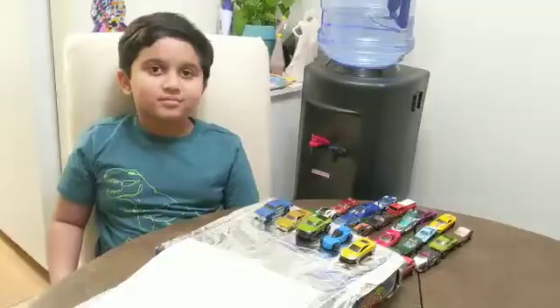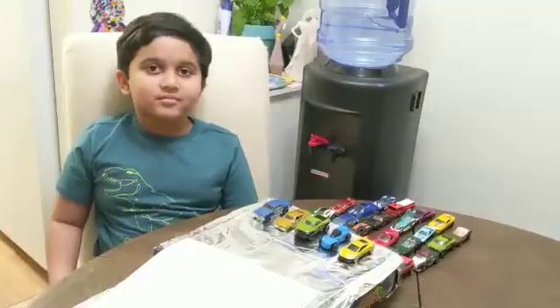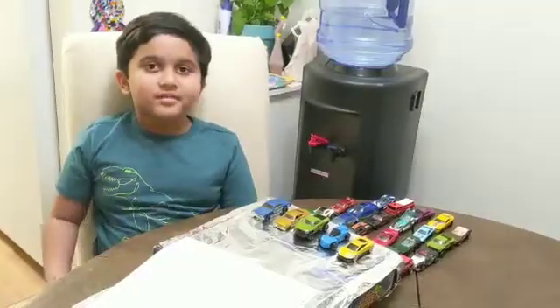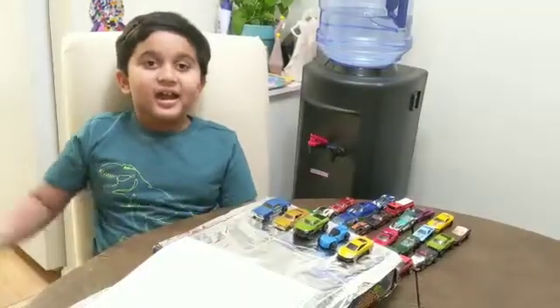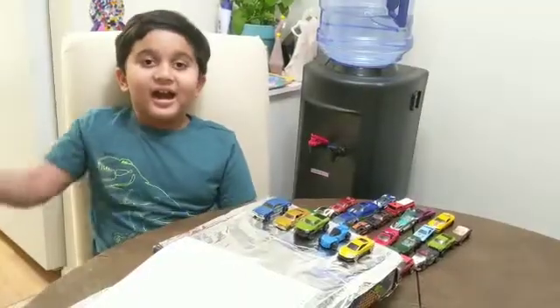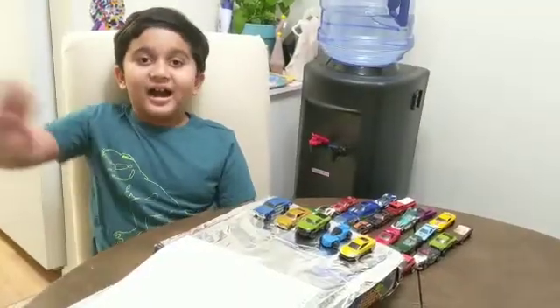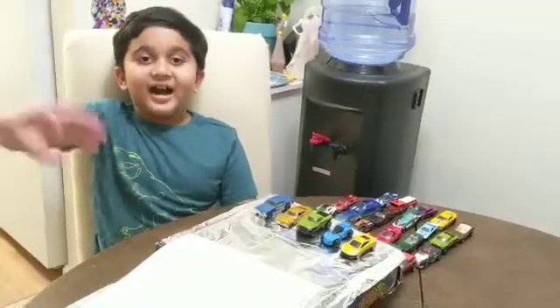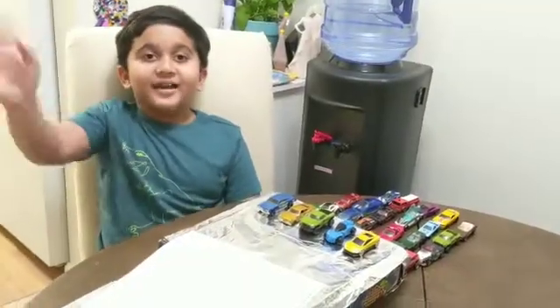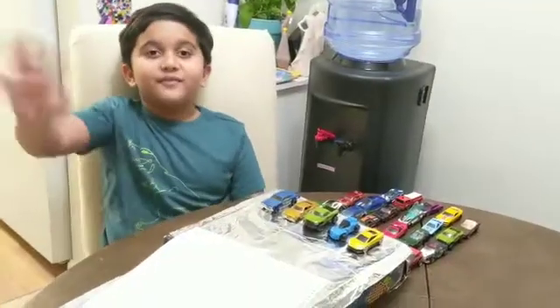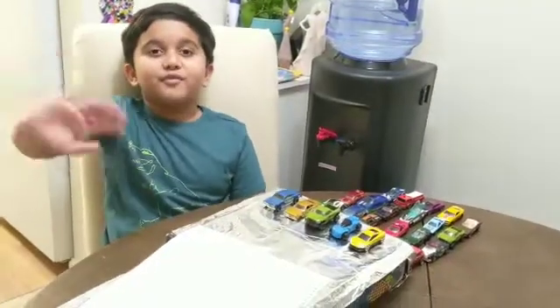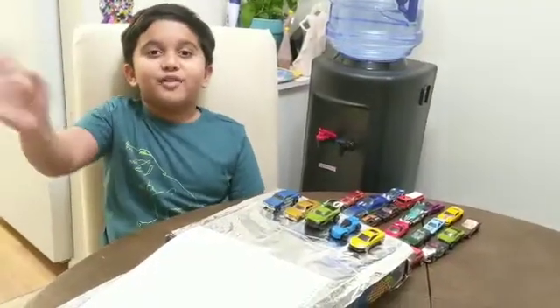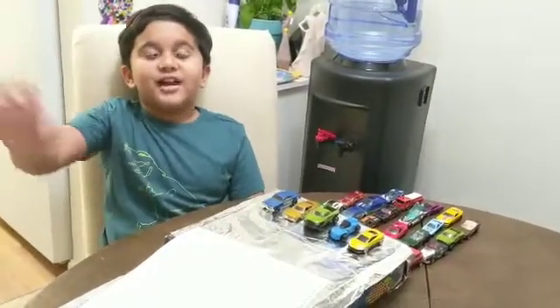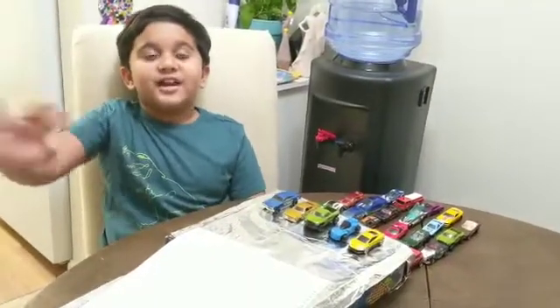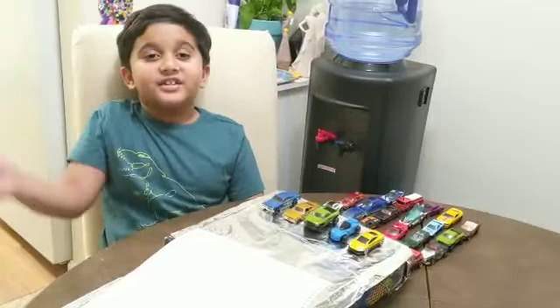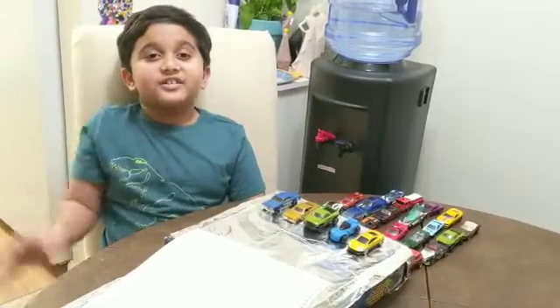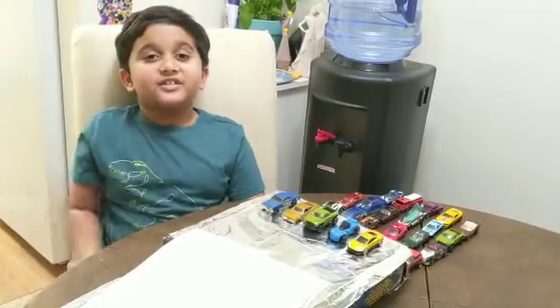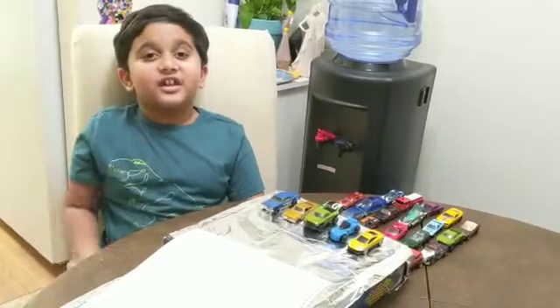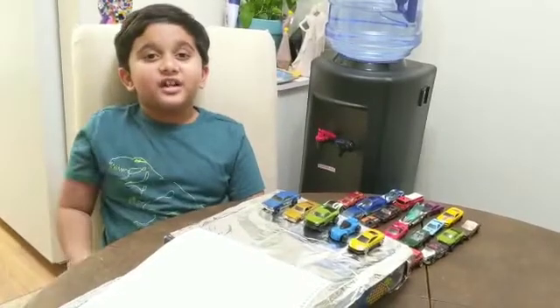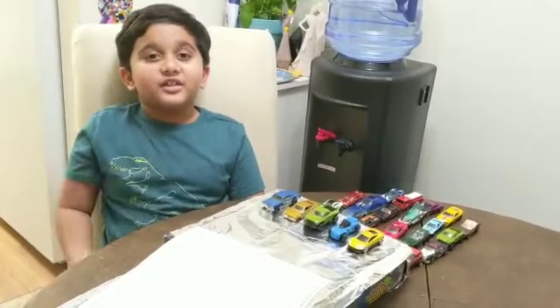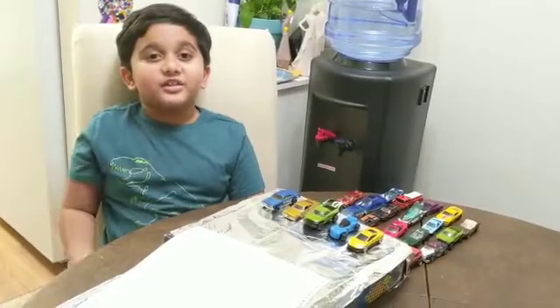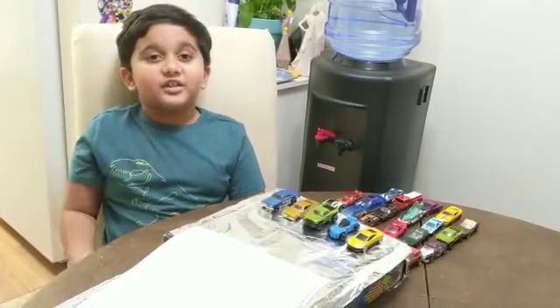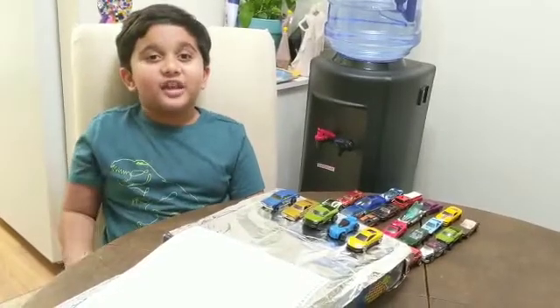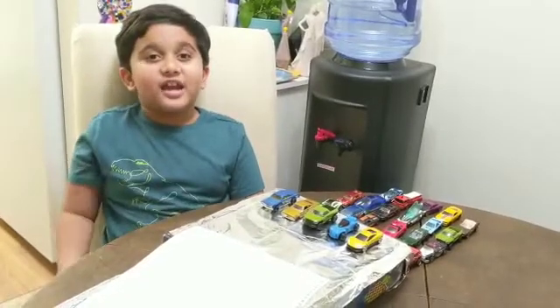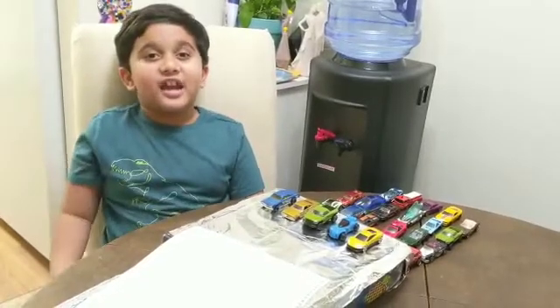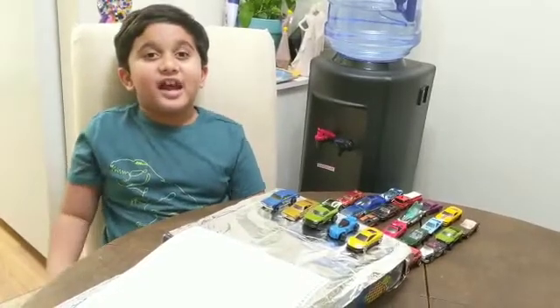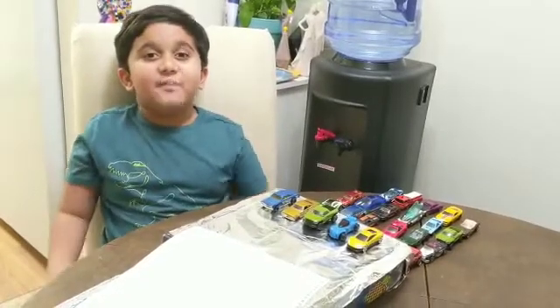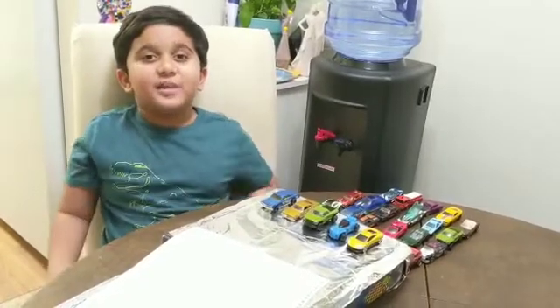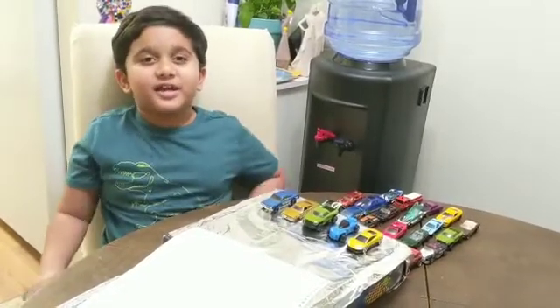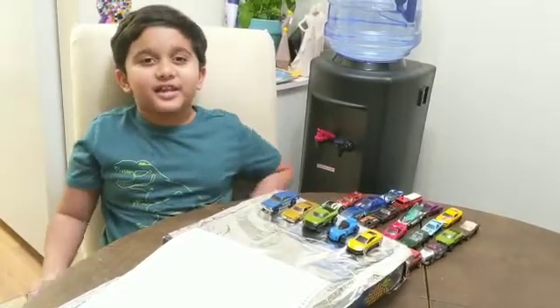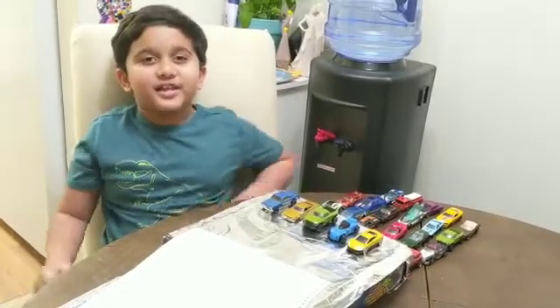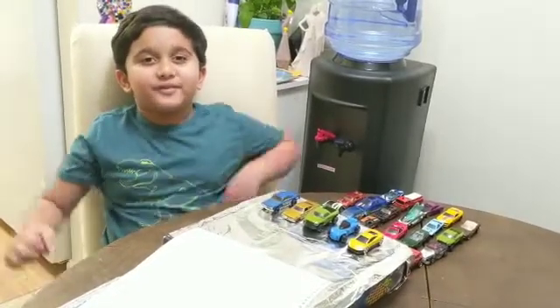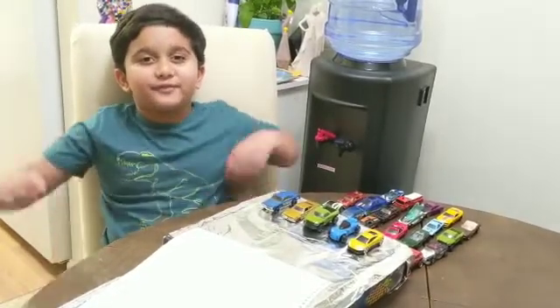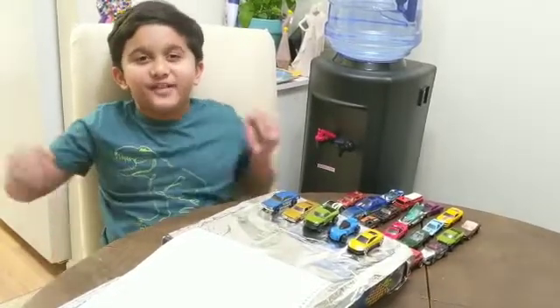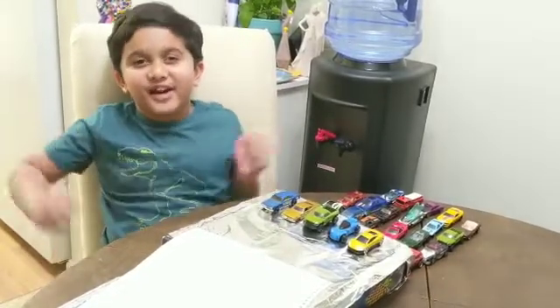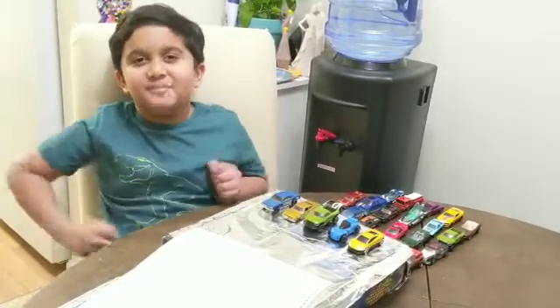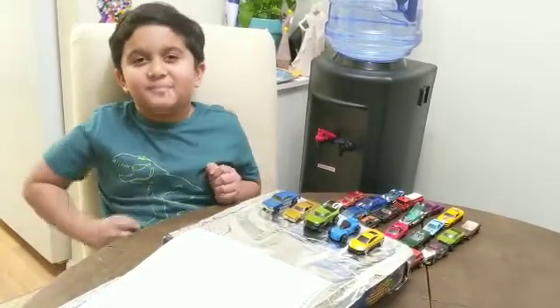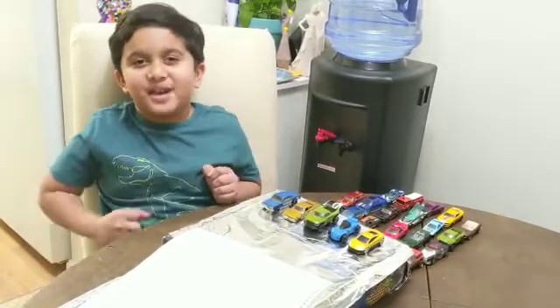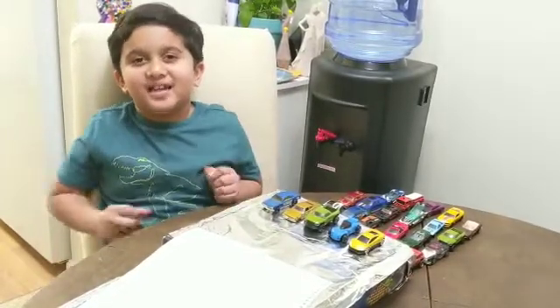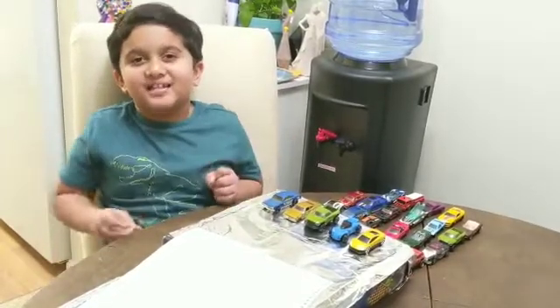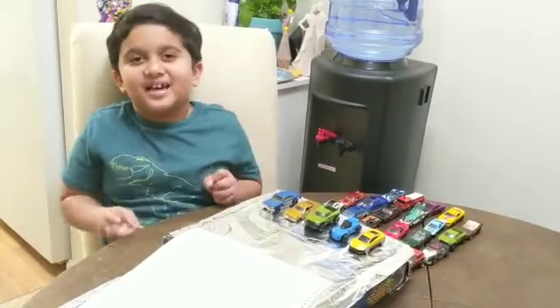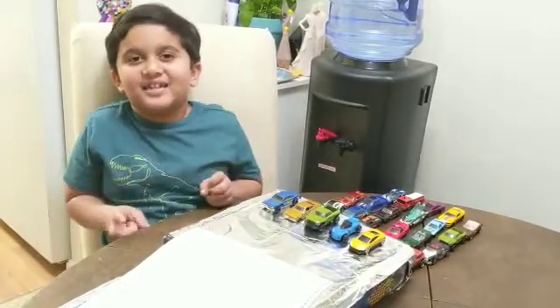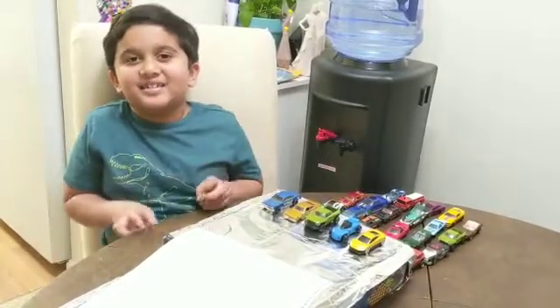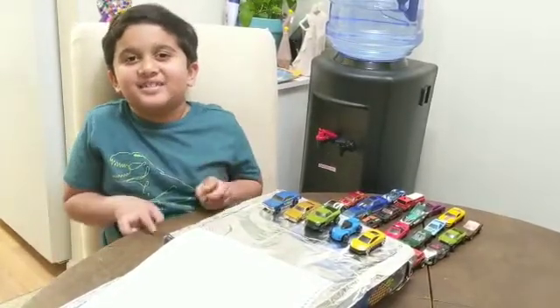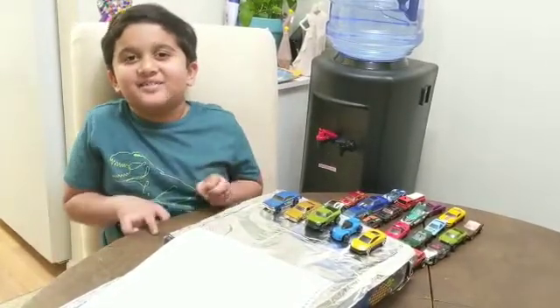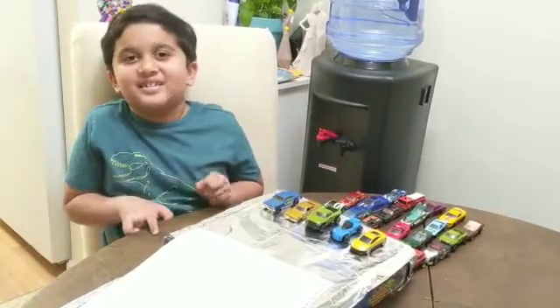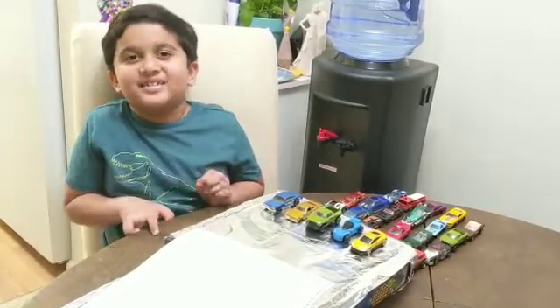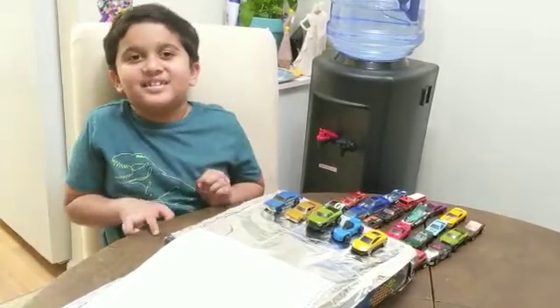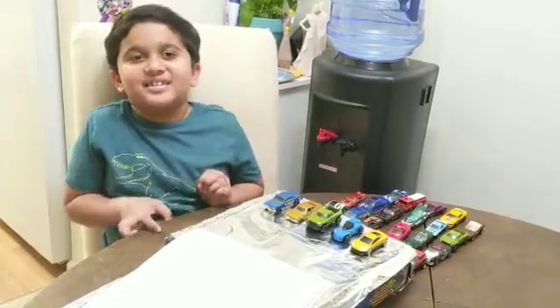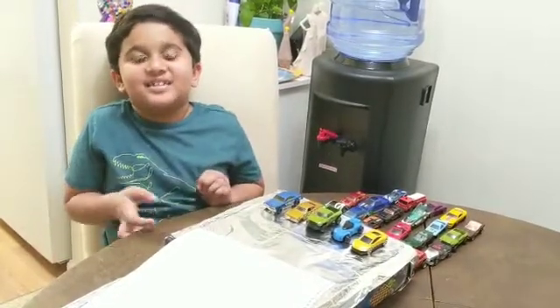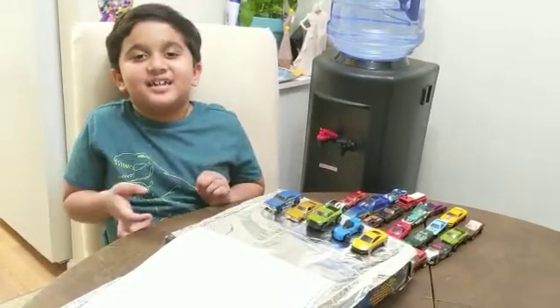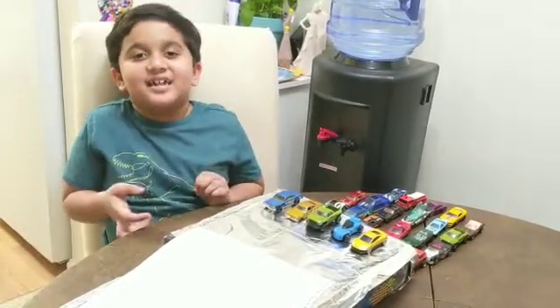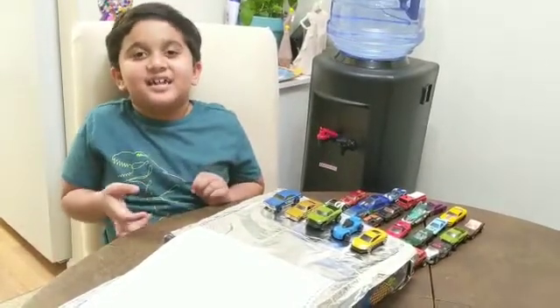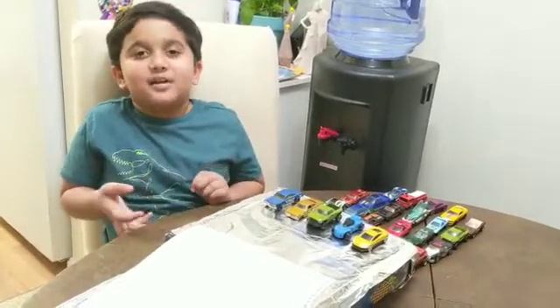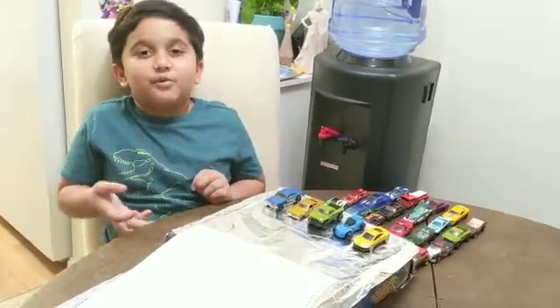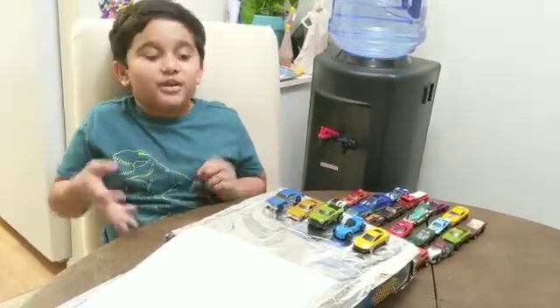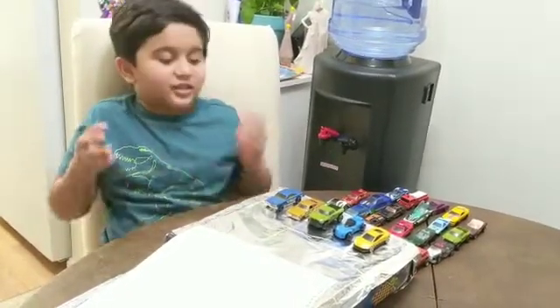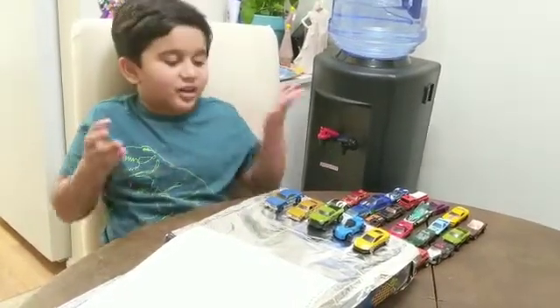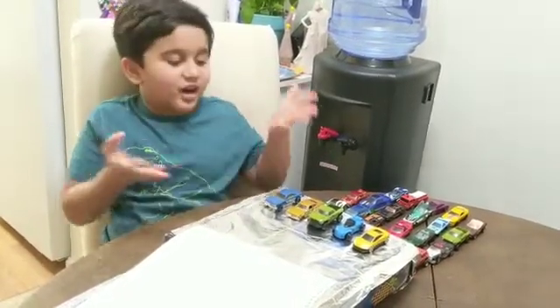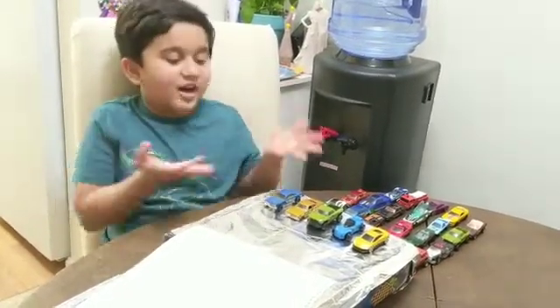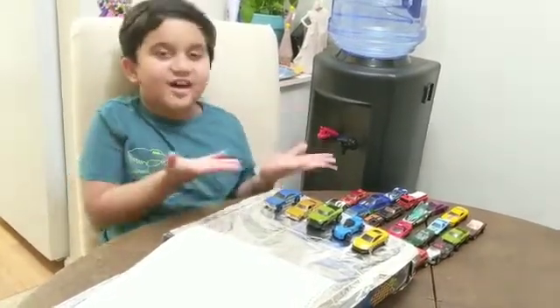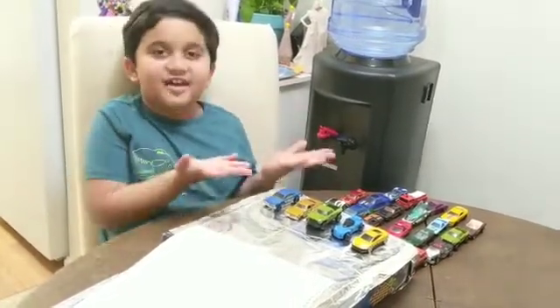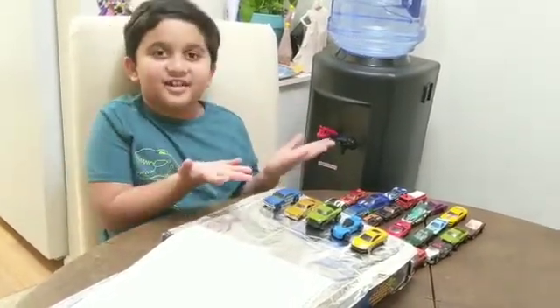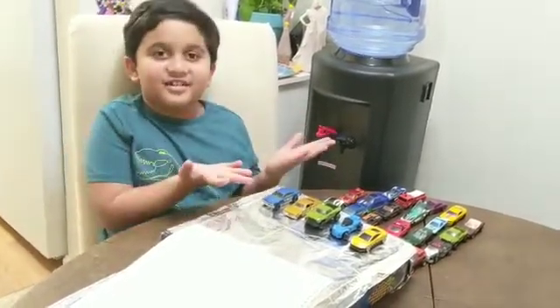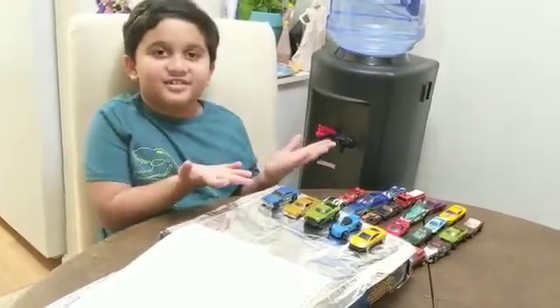Hi friends. Today I'm making a fun paint activity with colors.